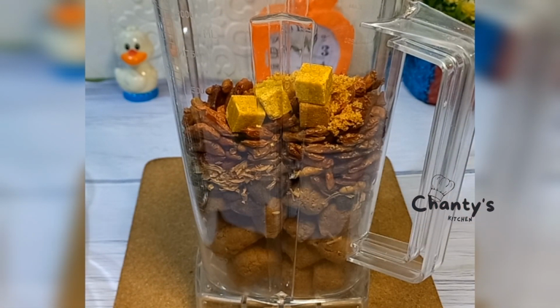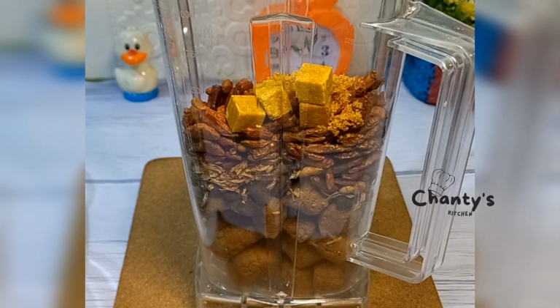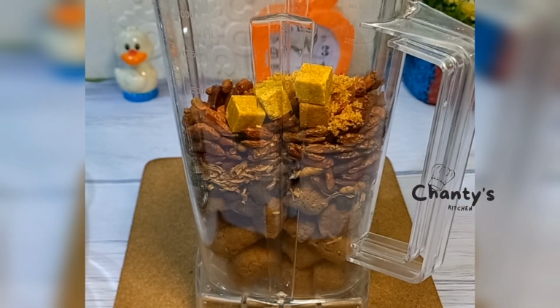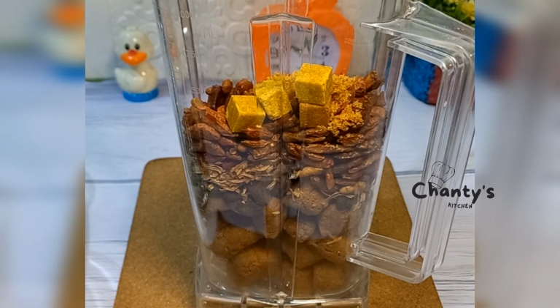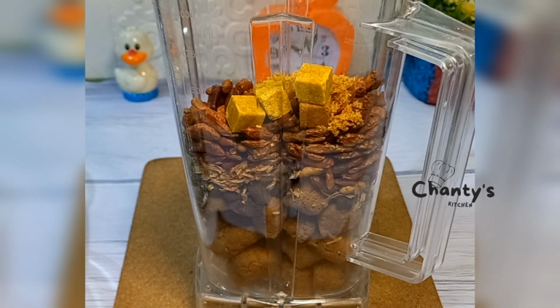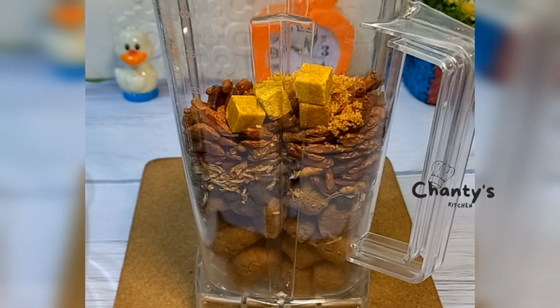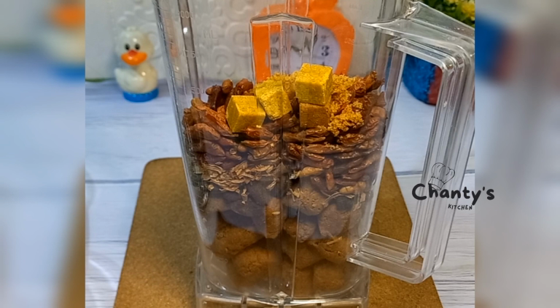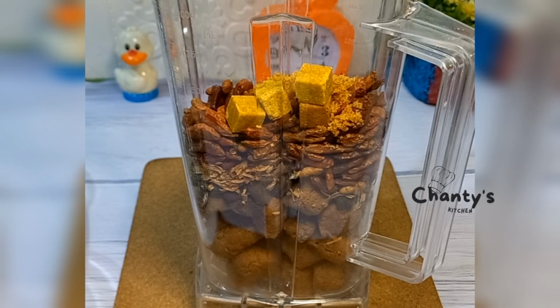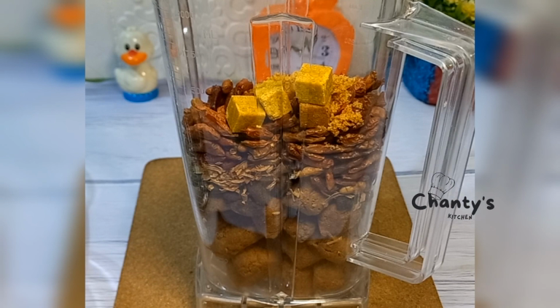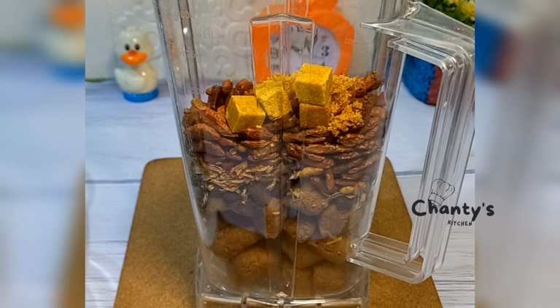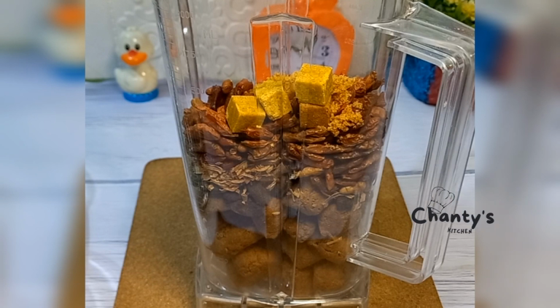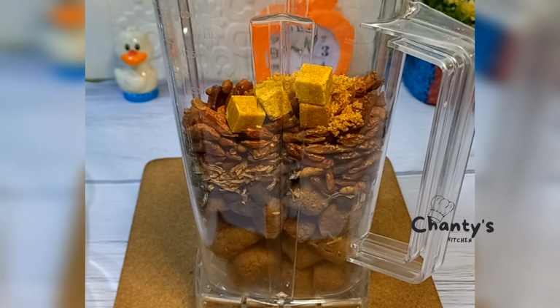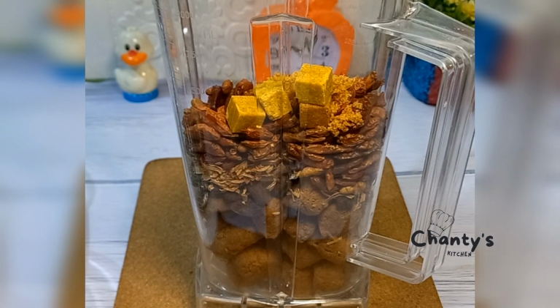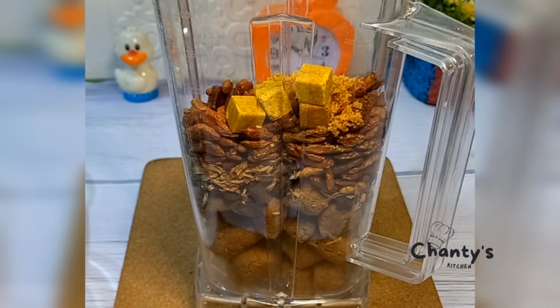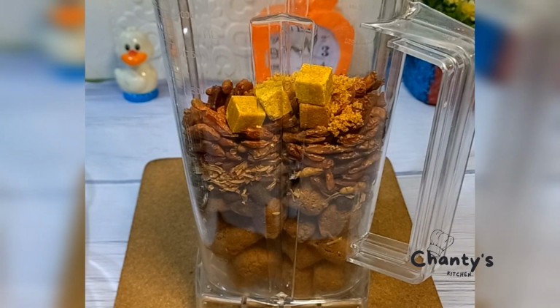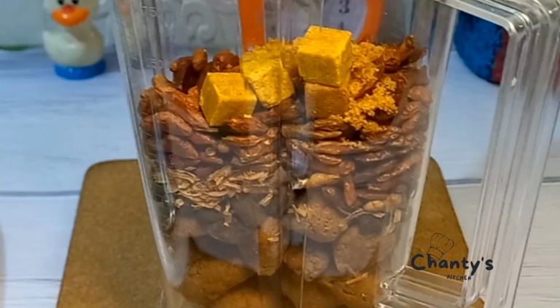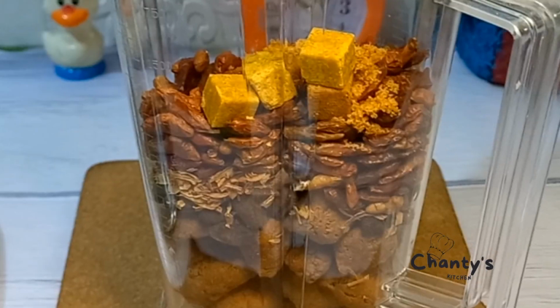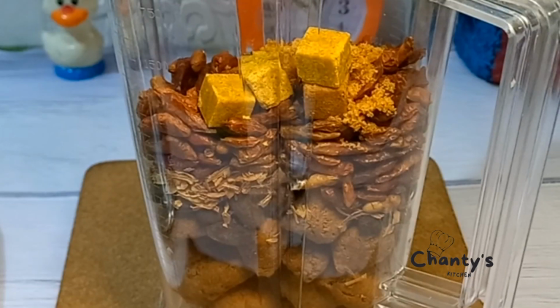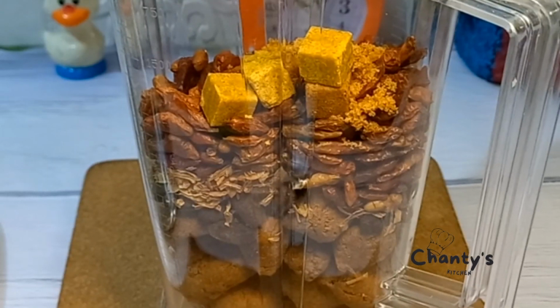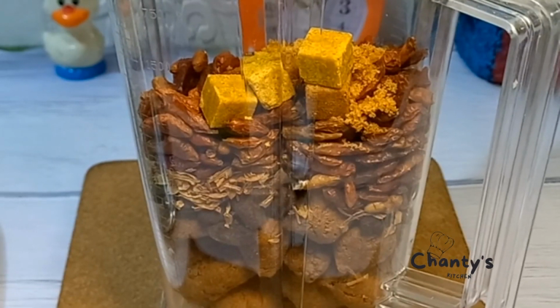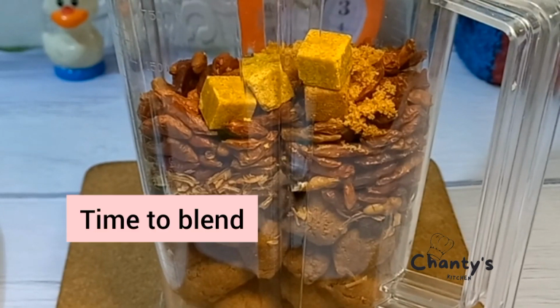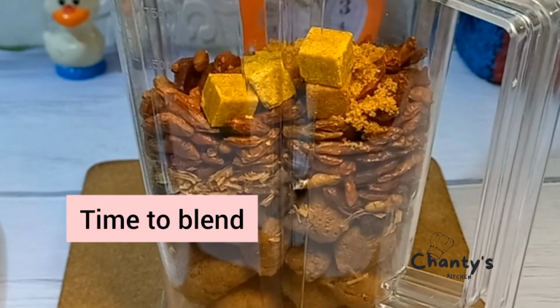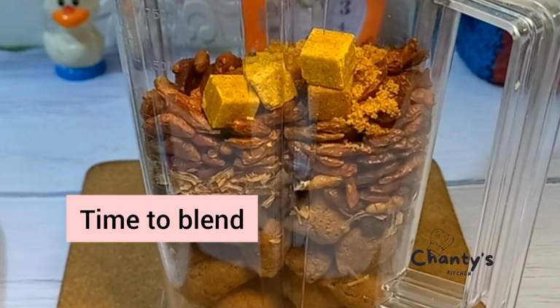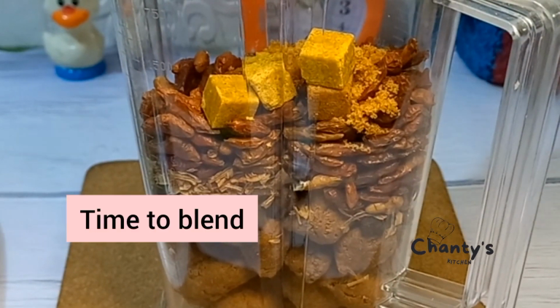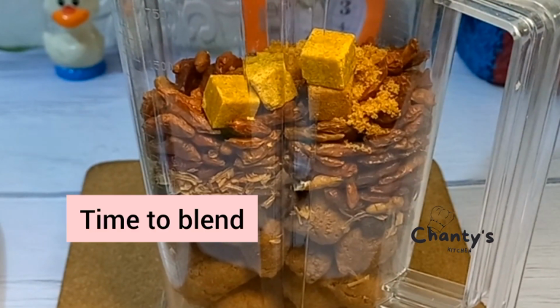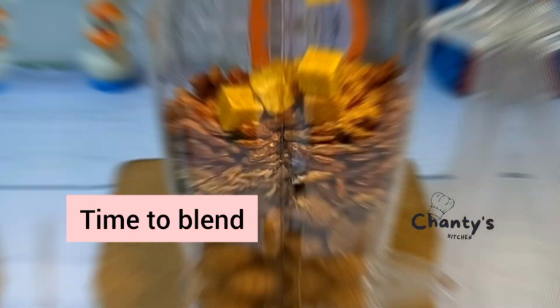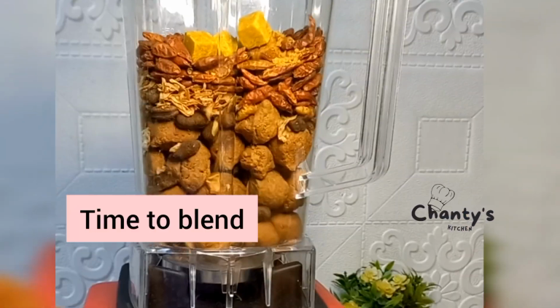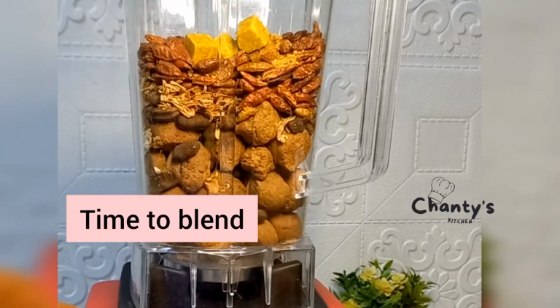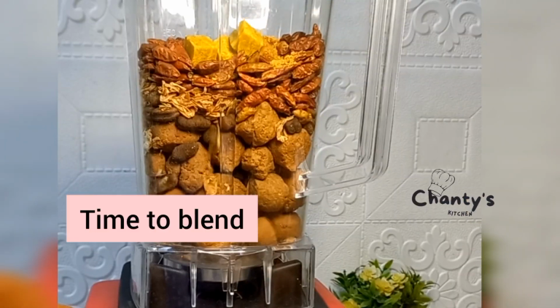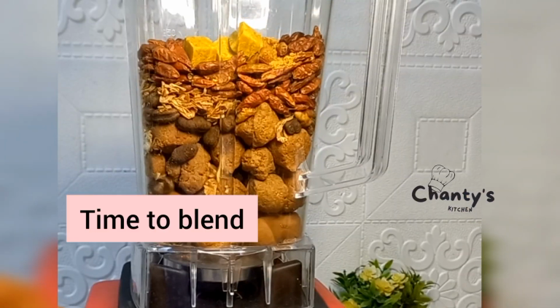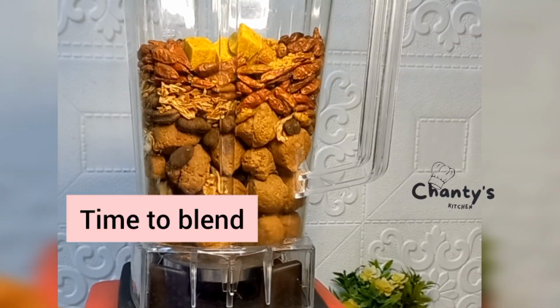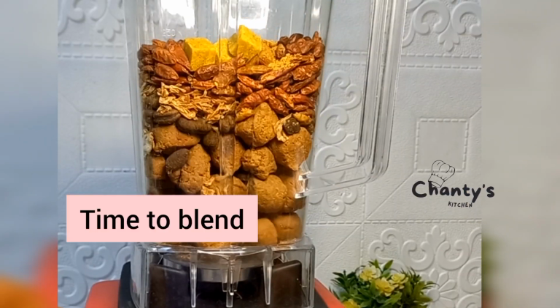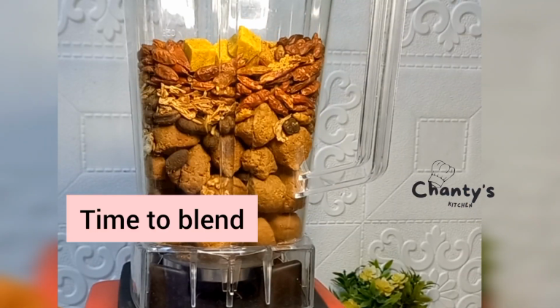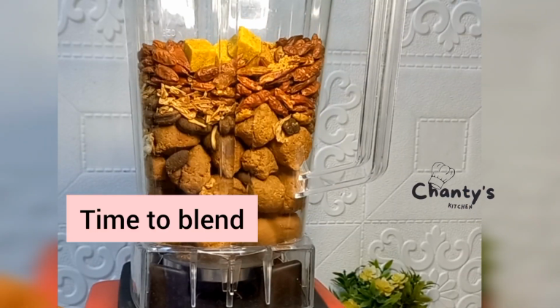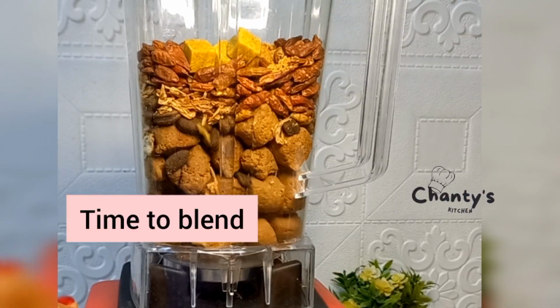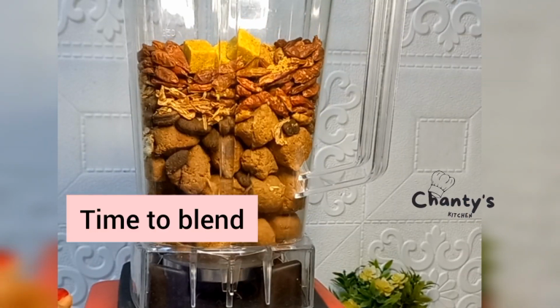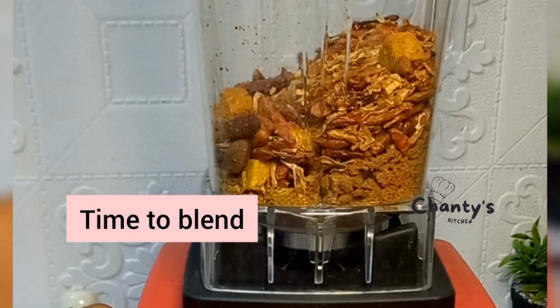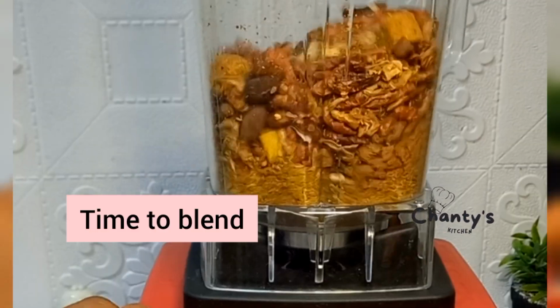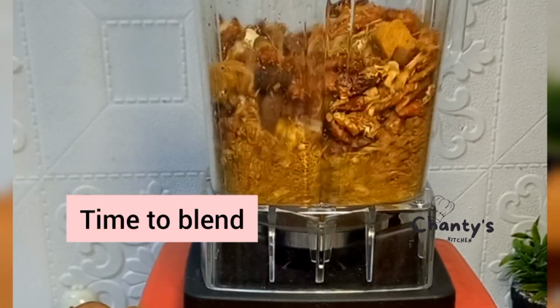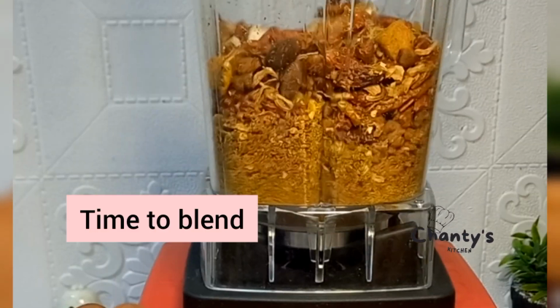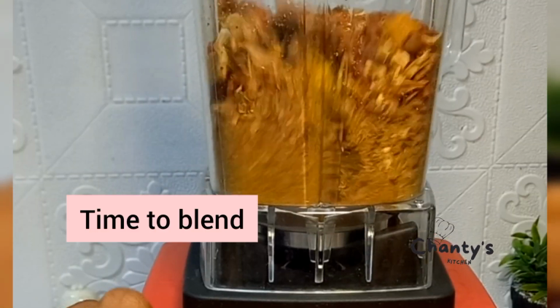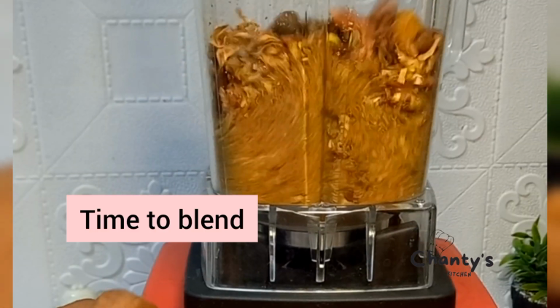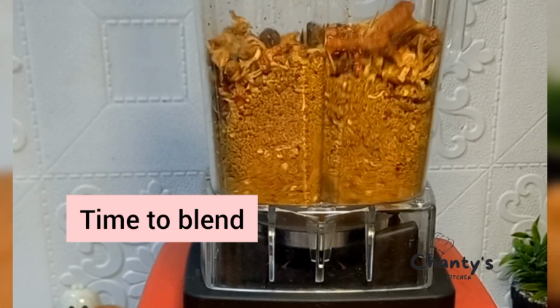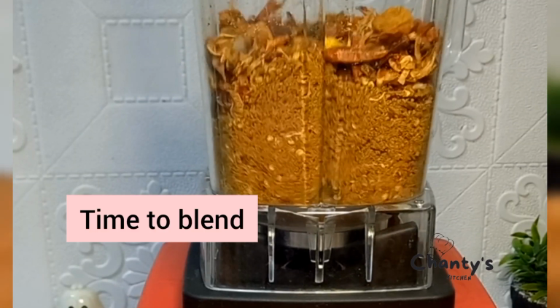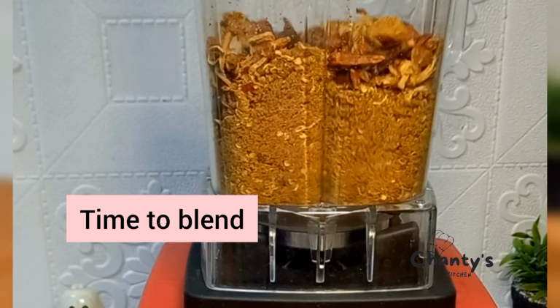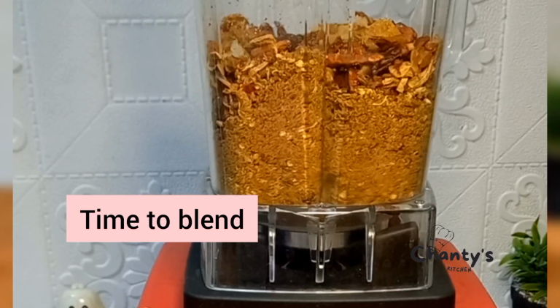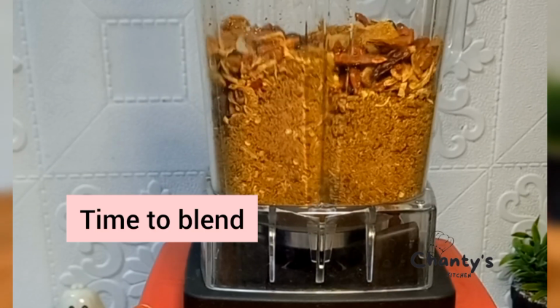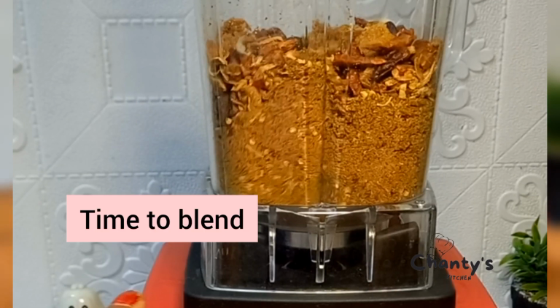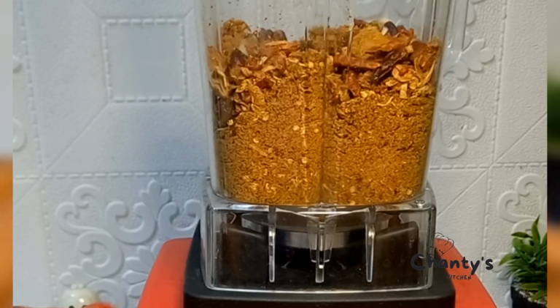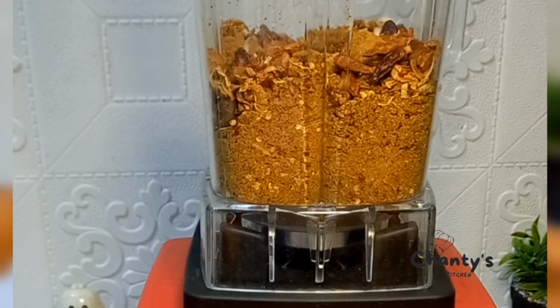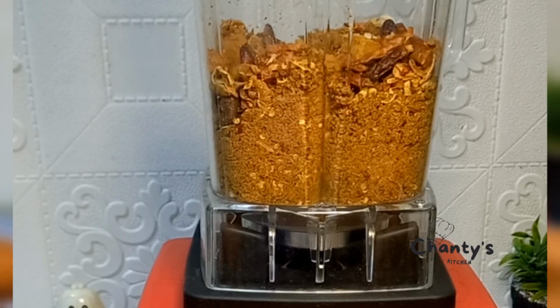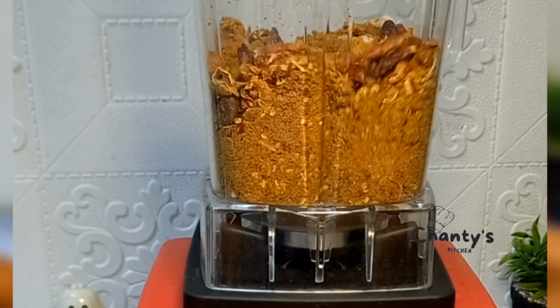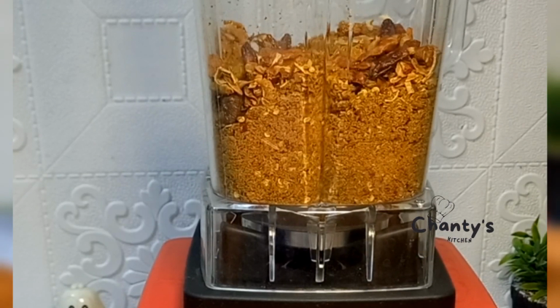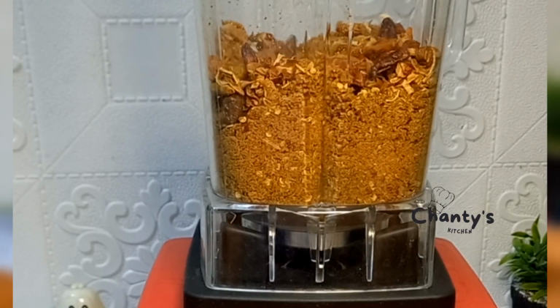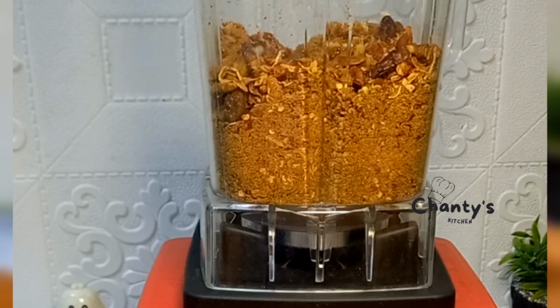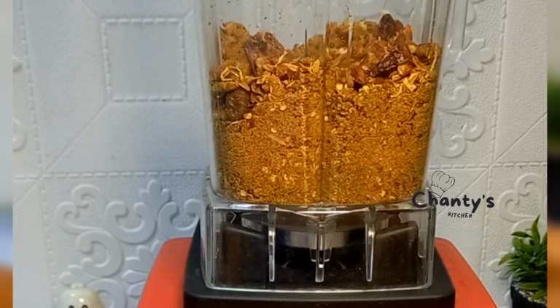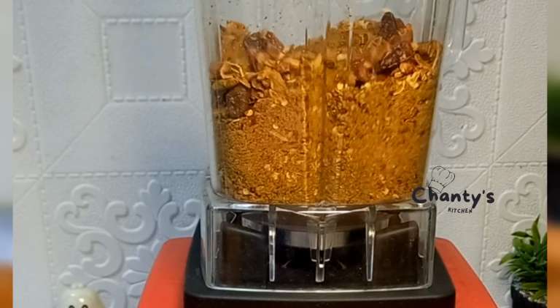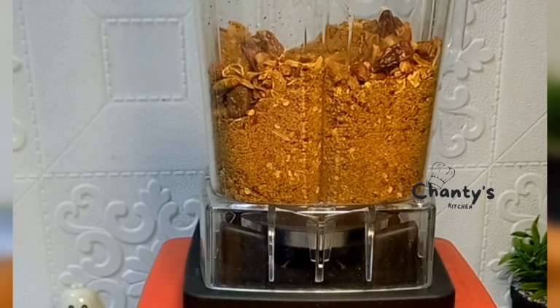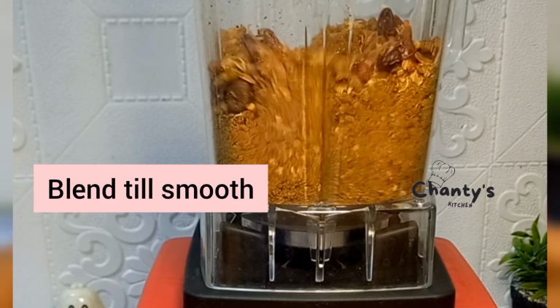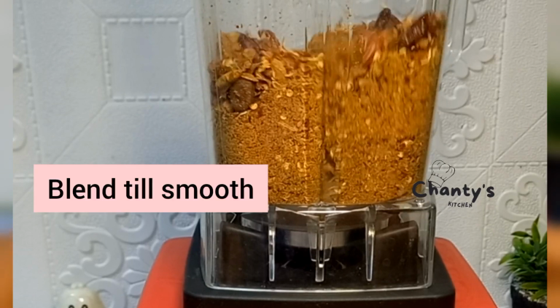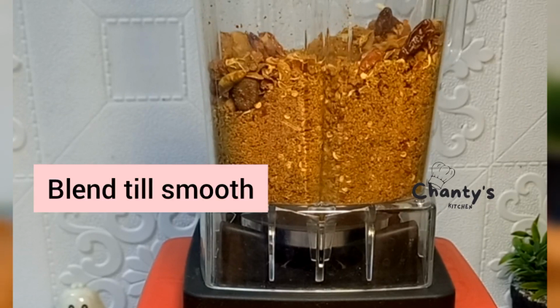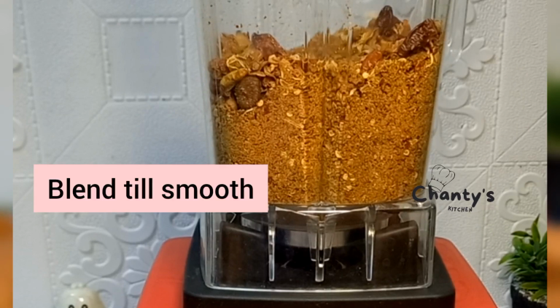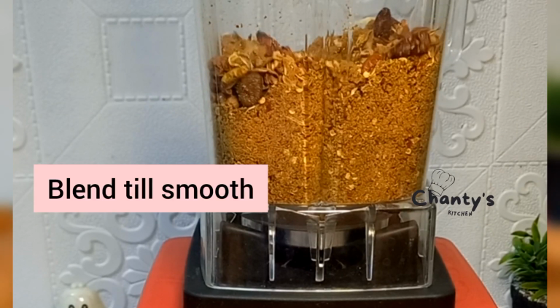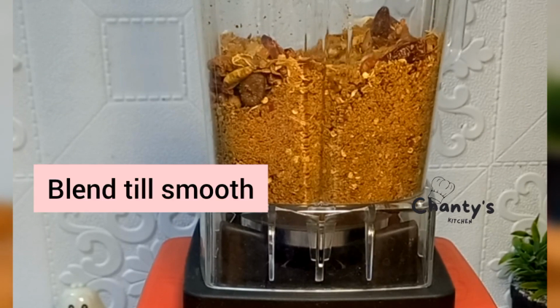We're going to blend now. Blend it until it is very smooth.